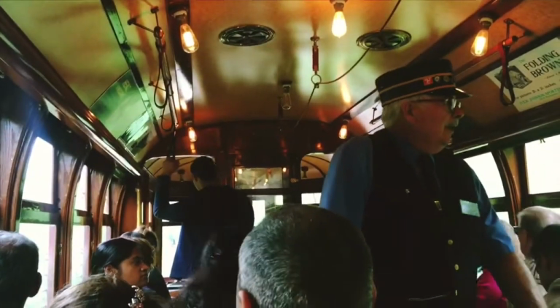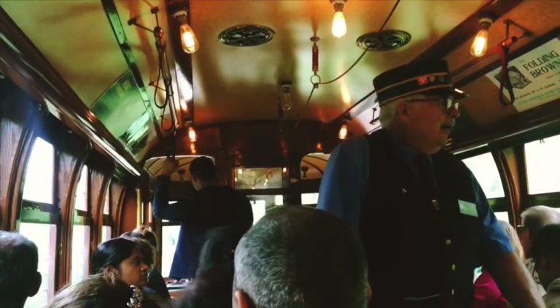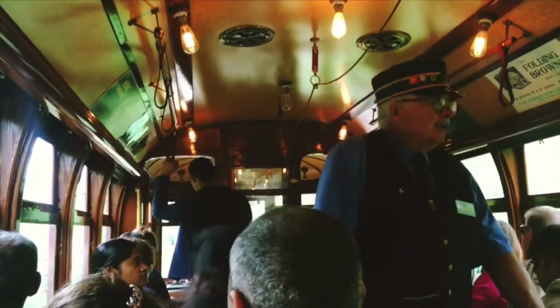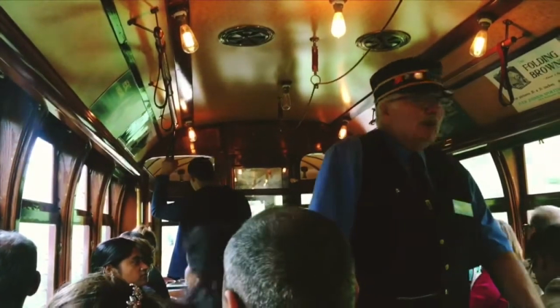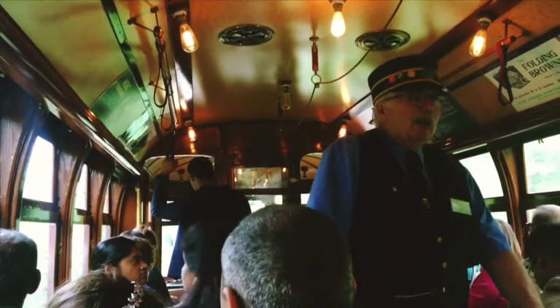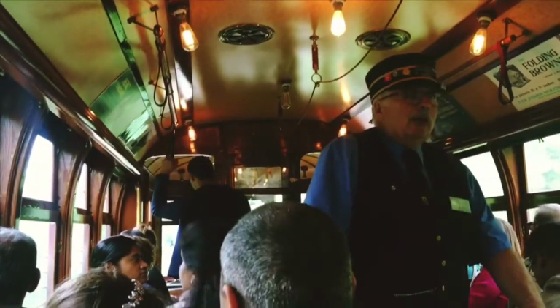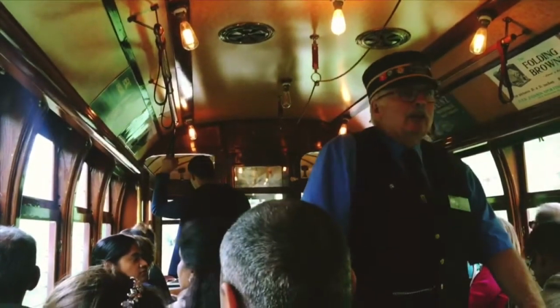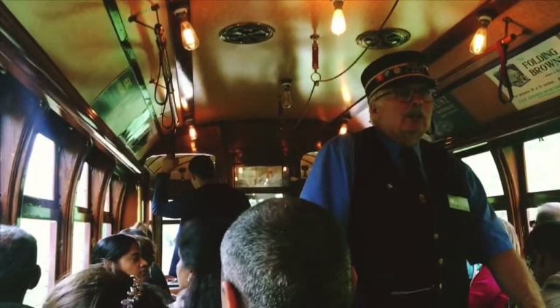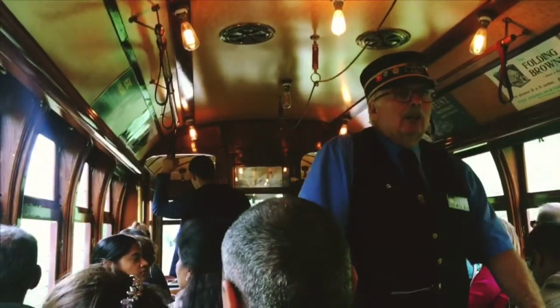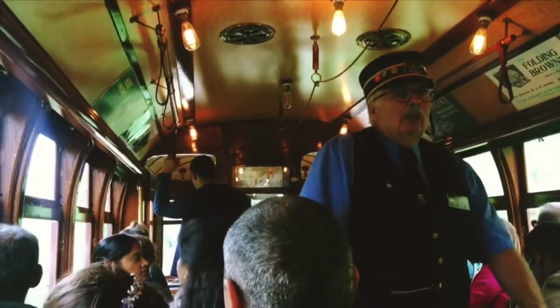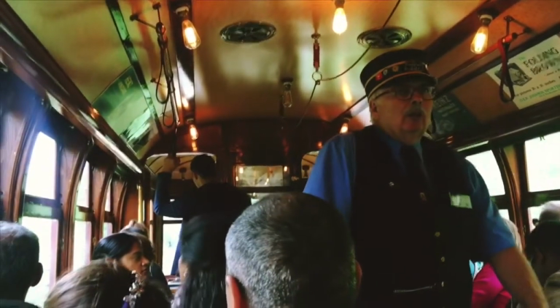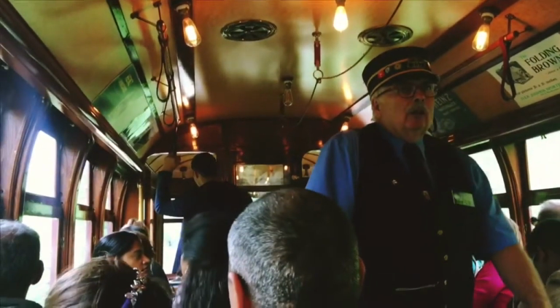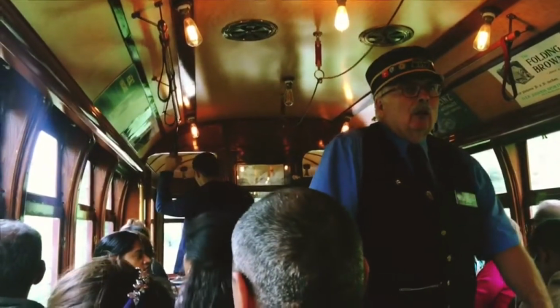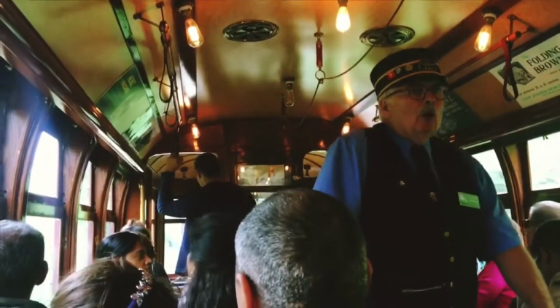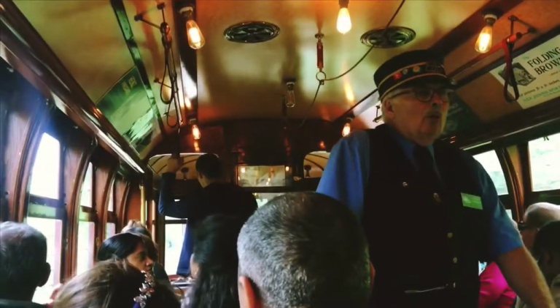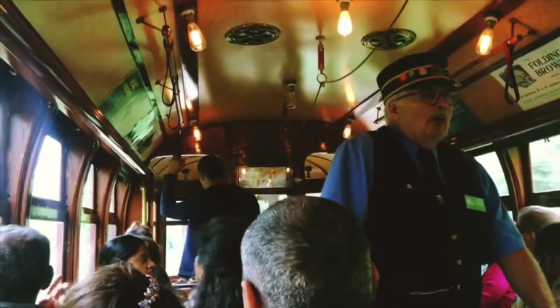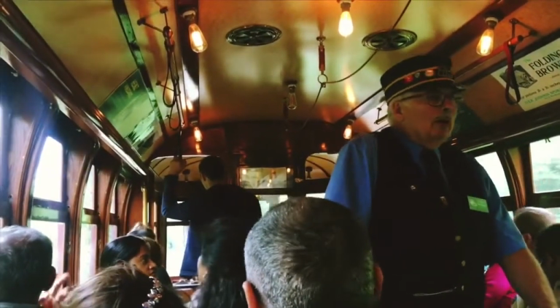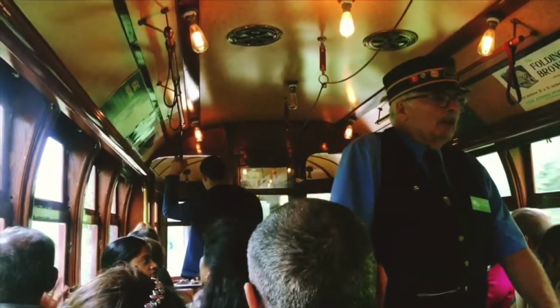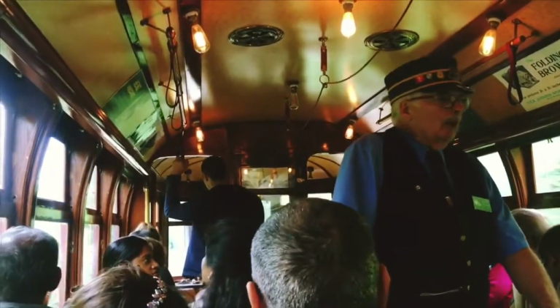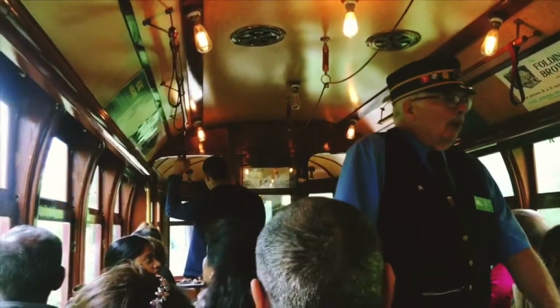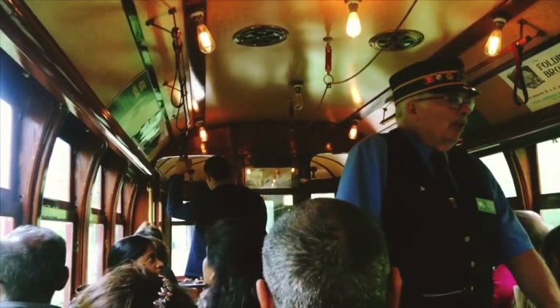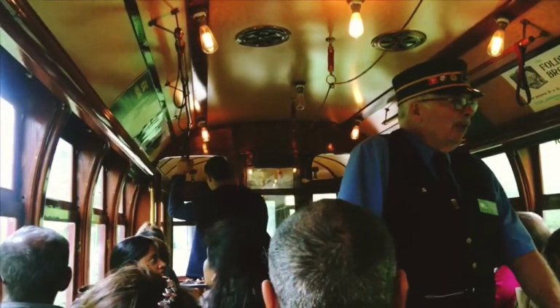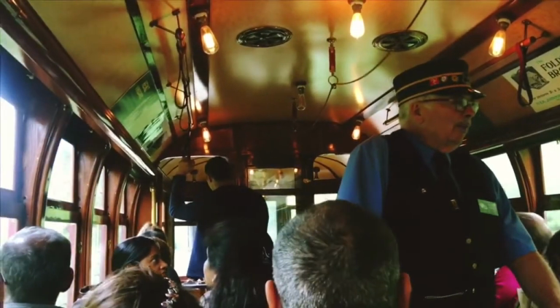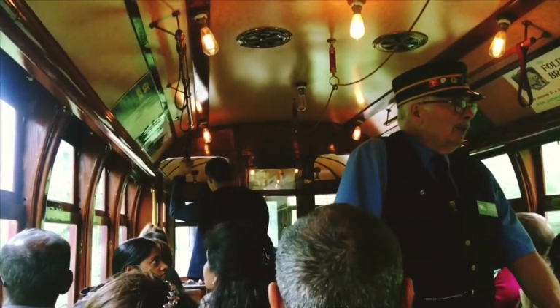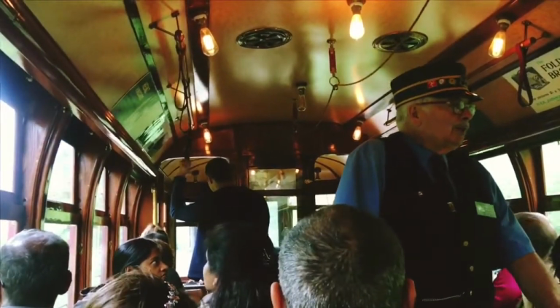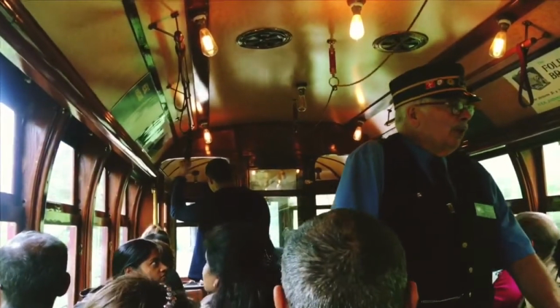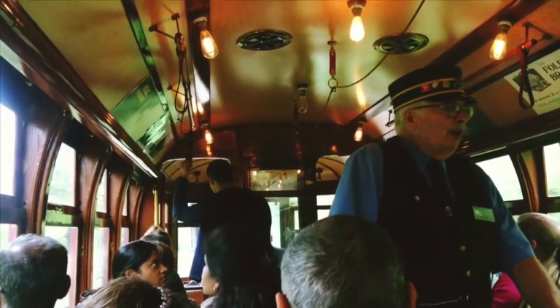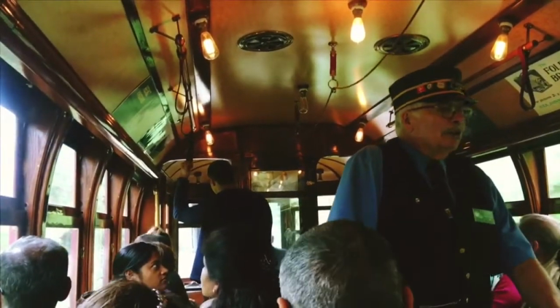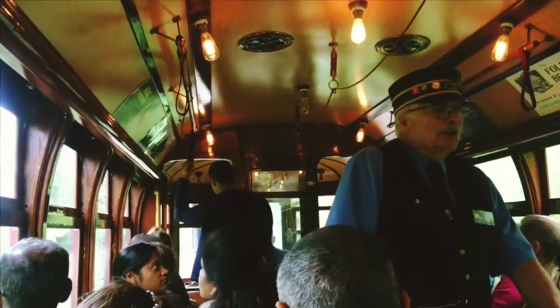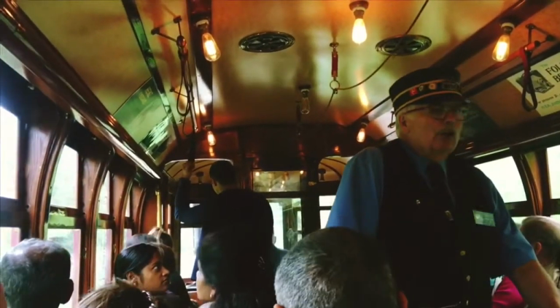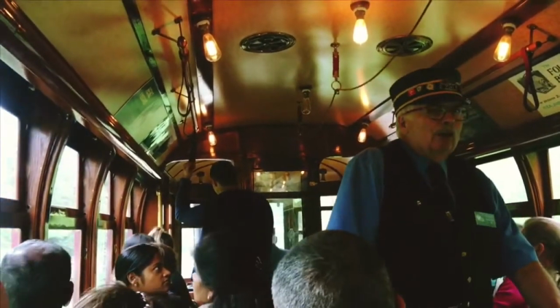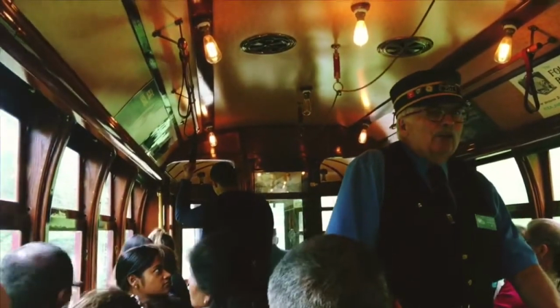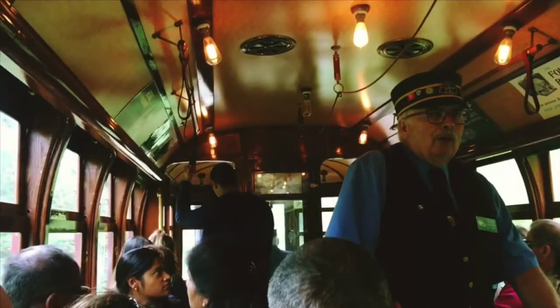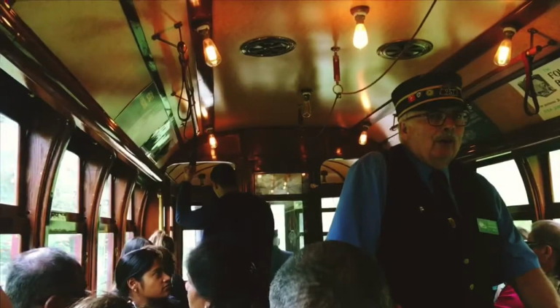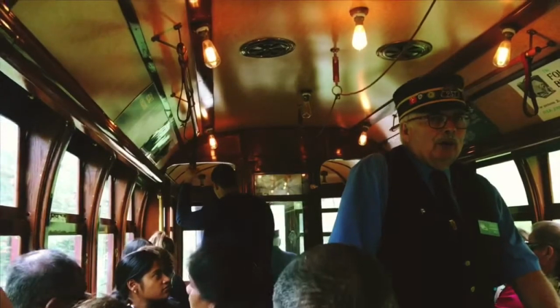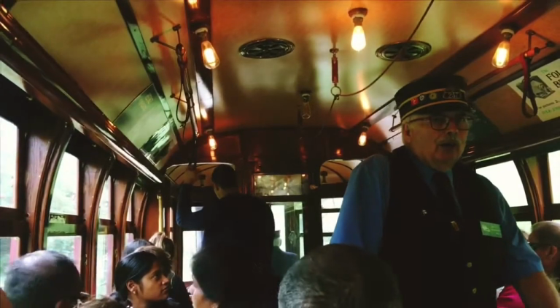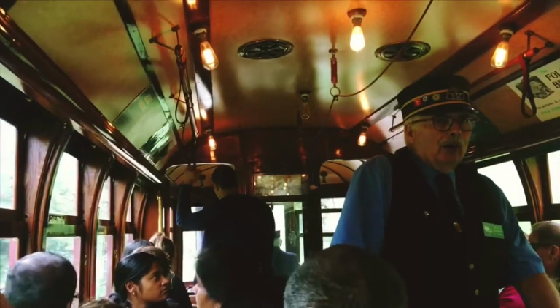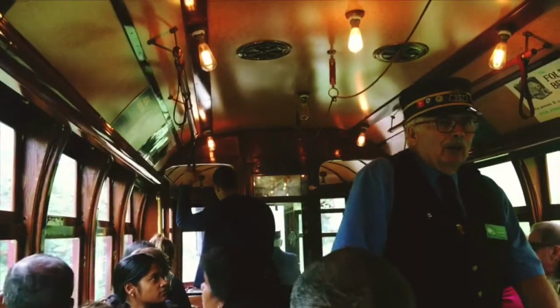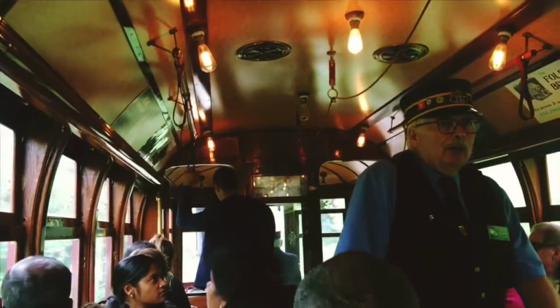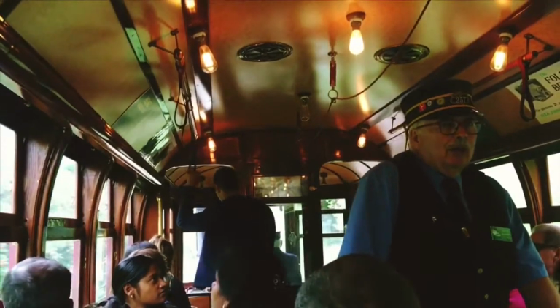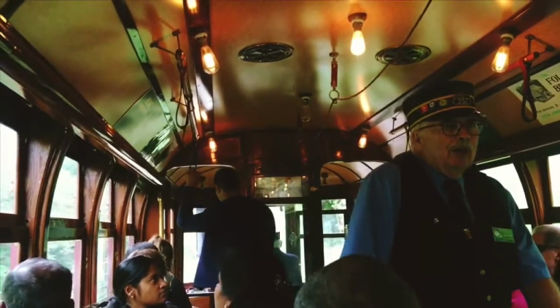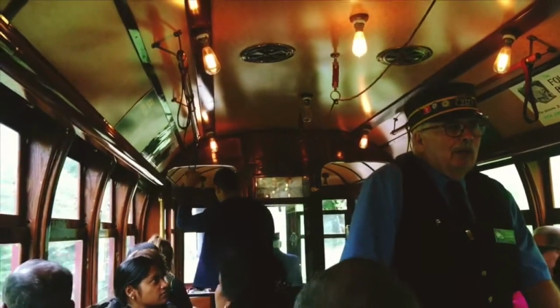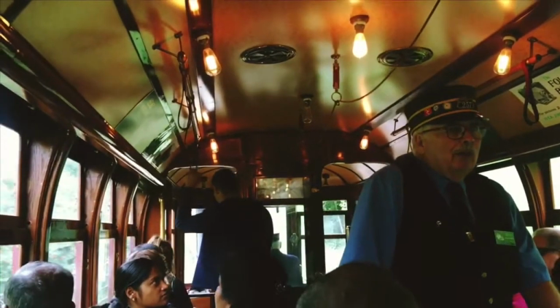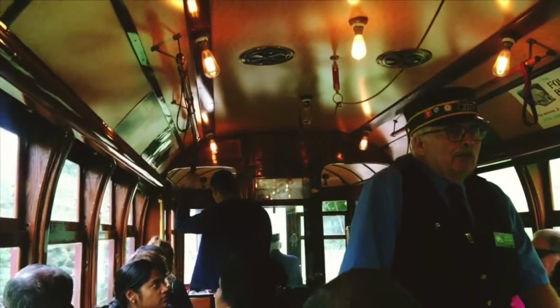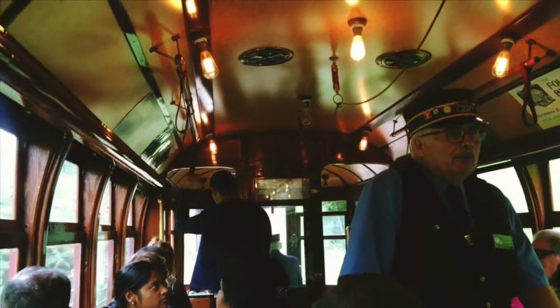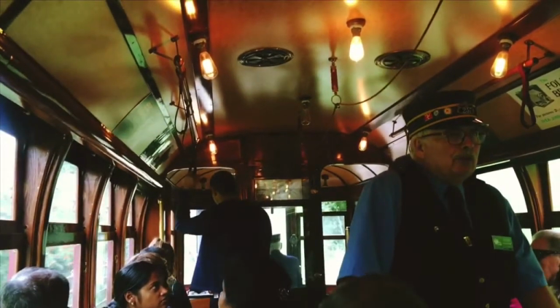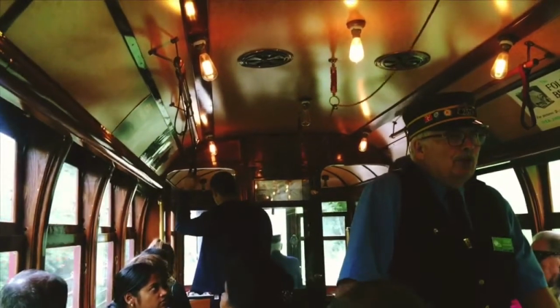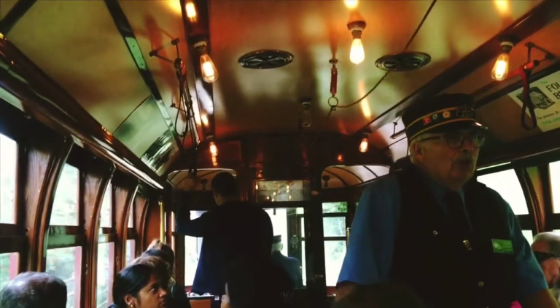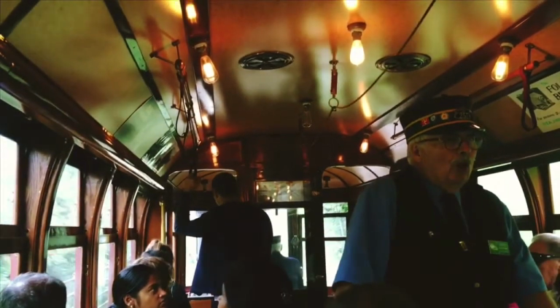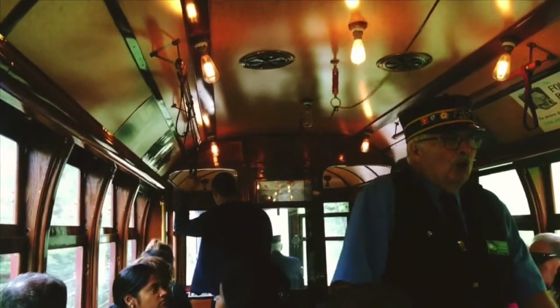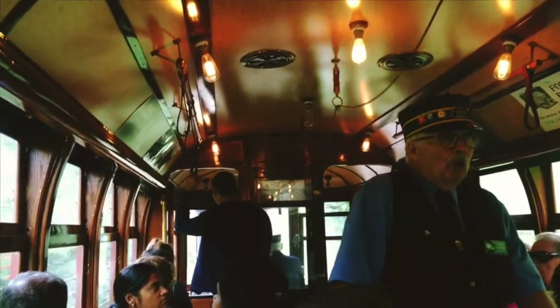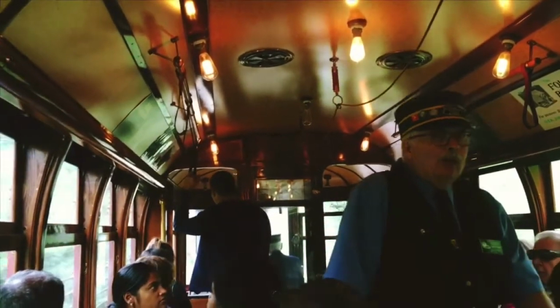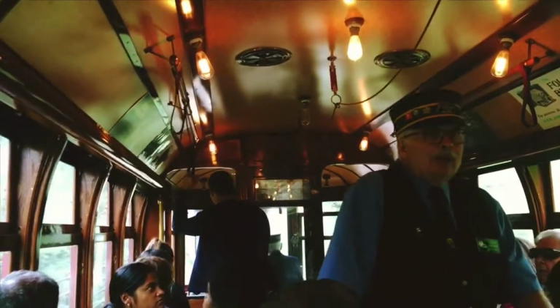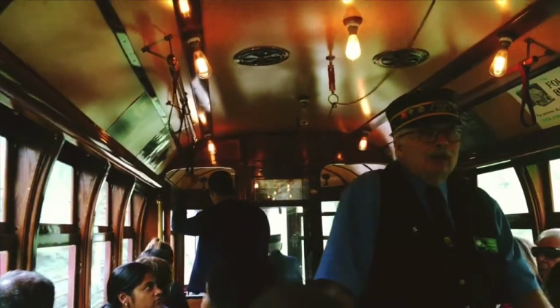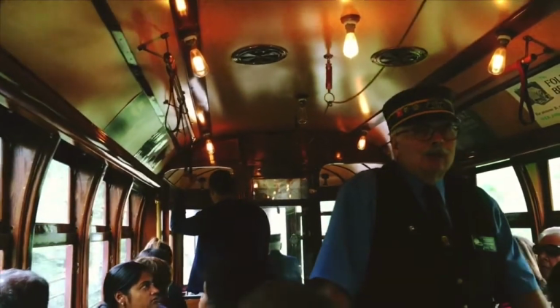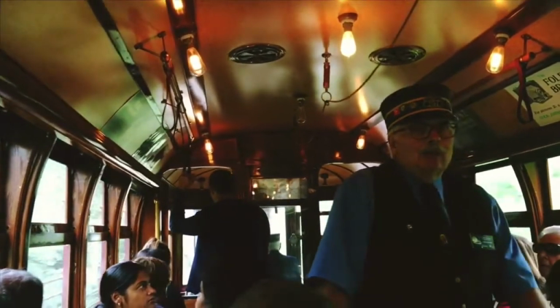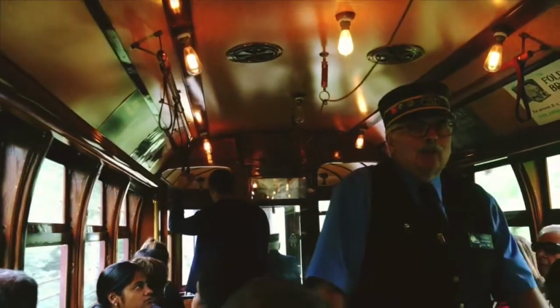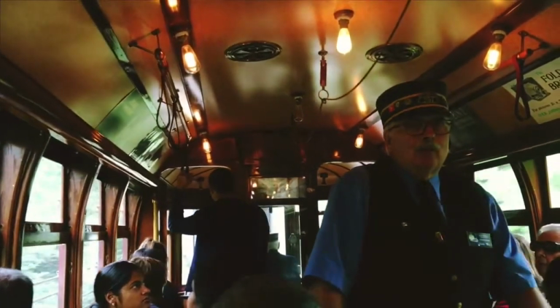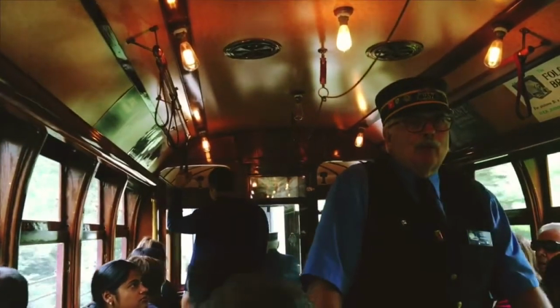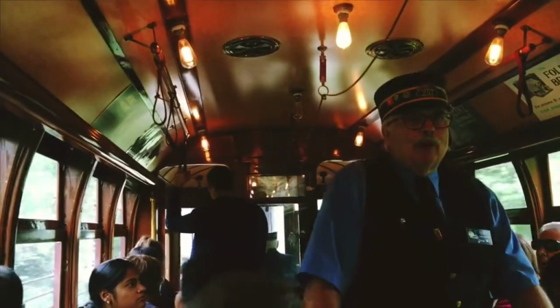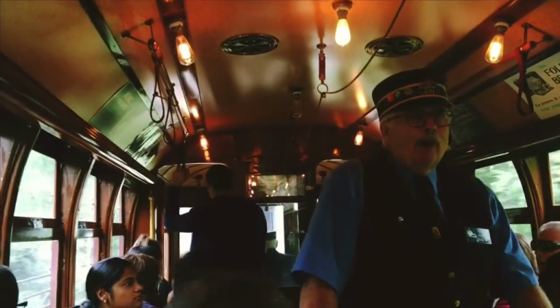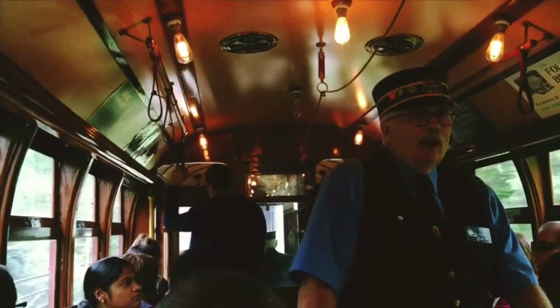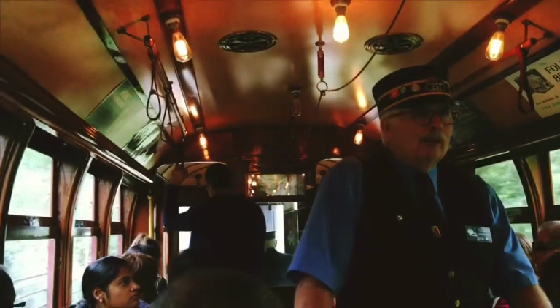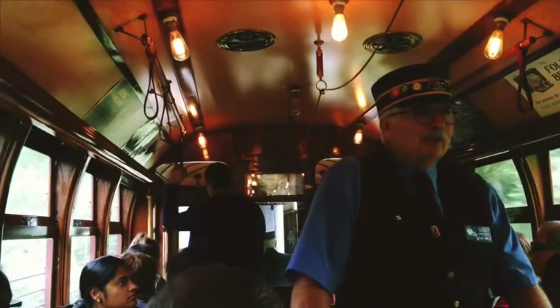As we enter the tunnel, we like to call it Edna's Alternative Art Gallery — we feature local and contemporary artists.